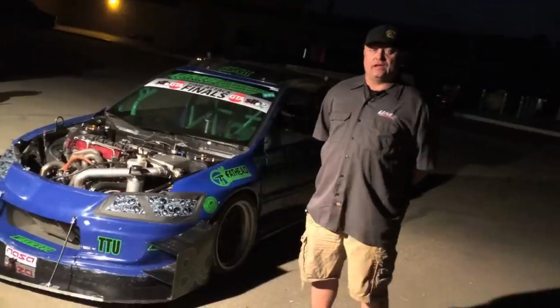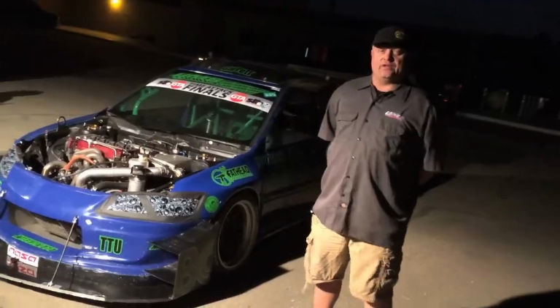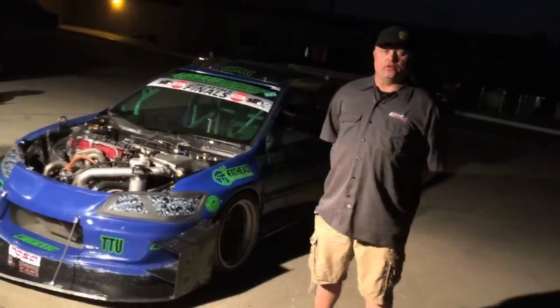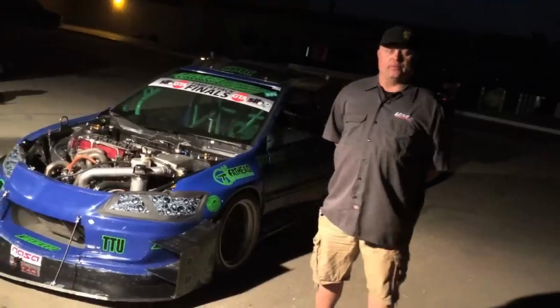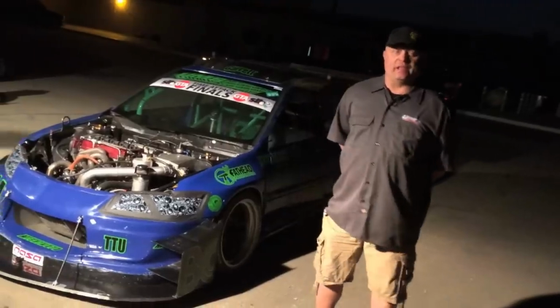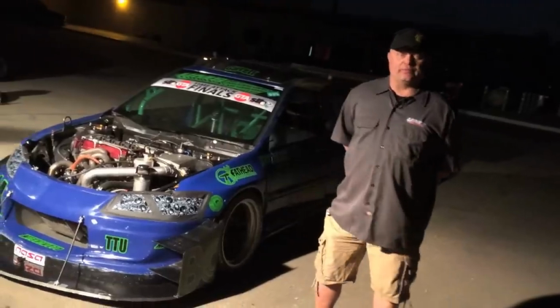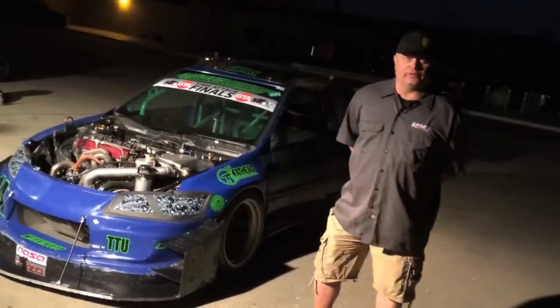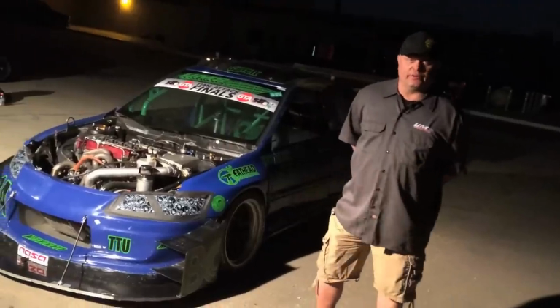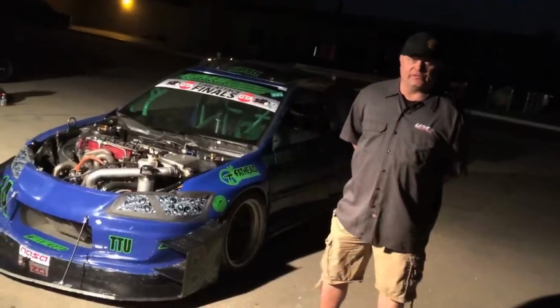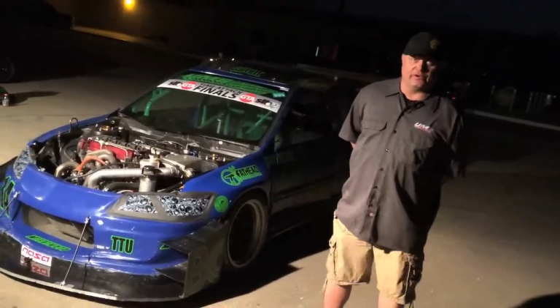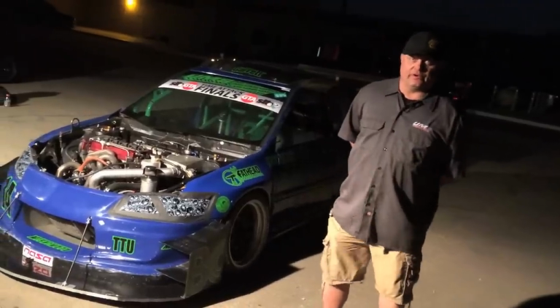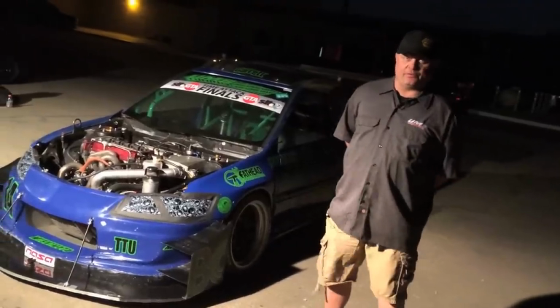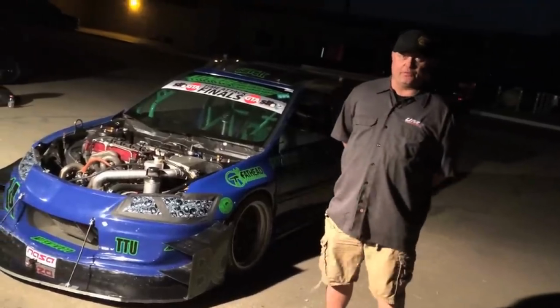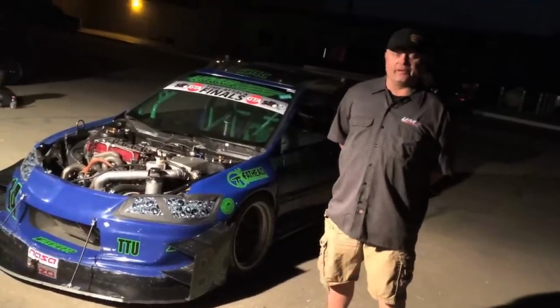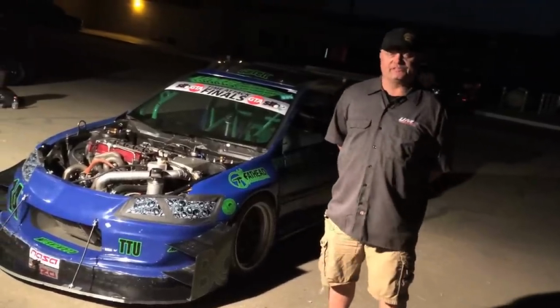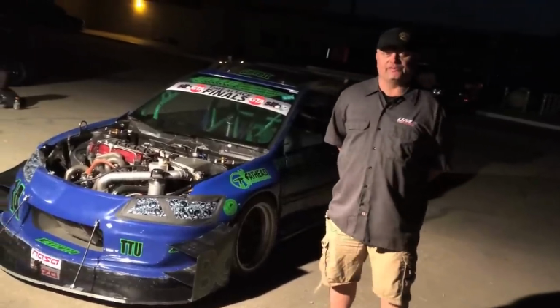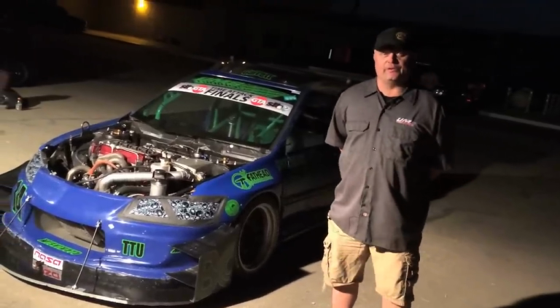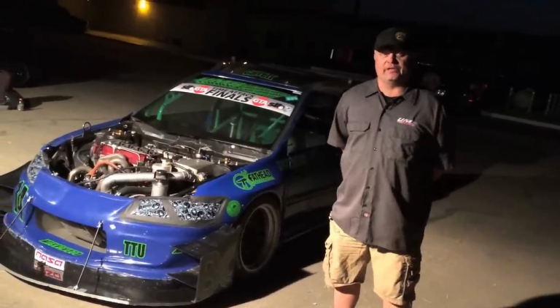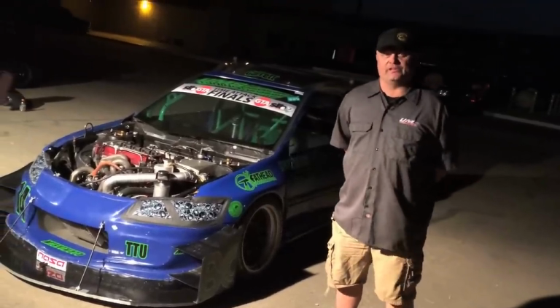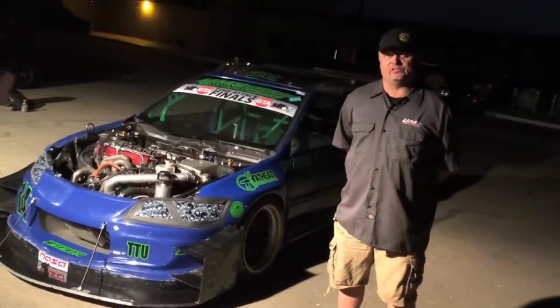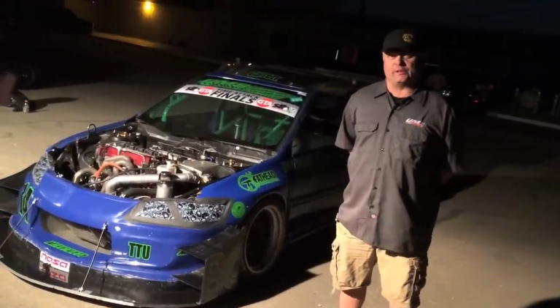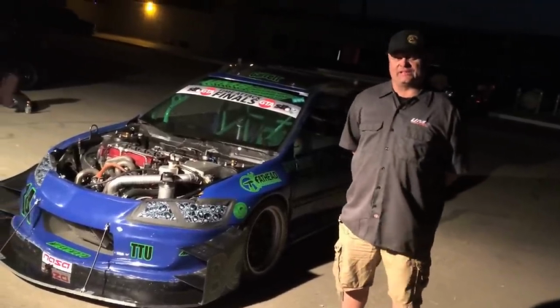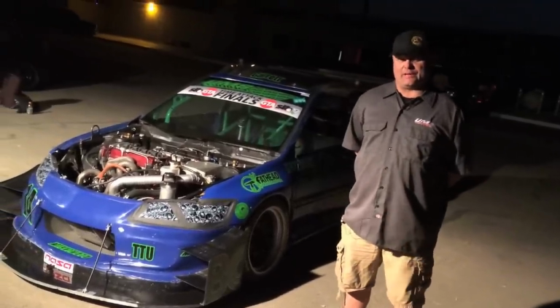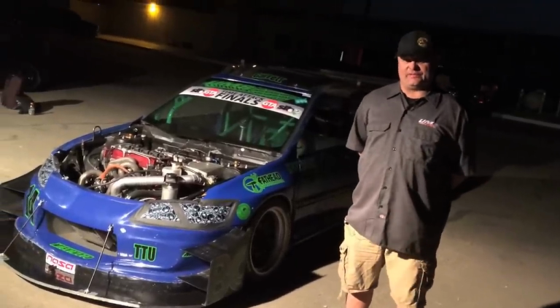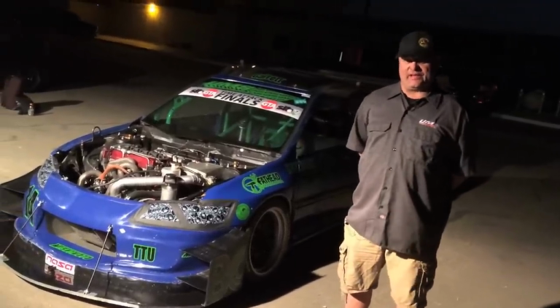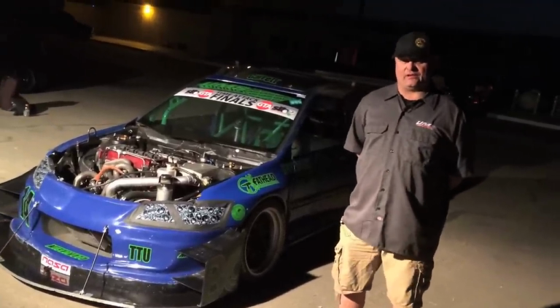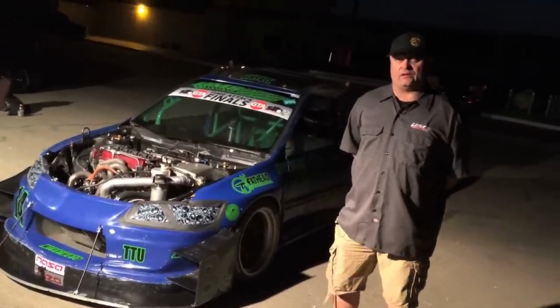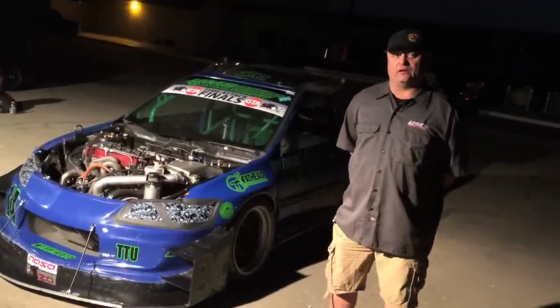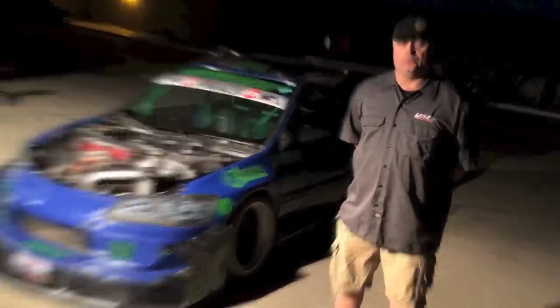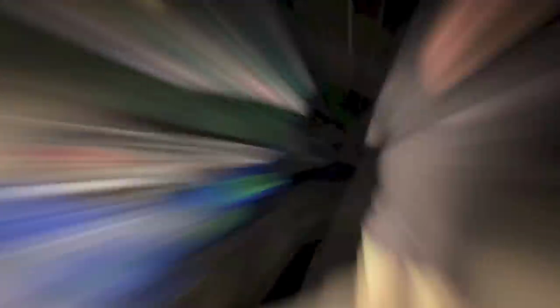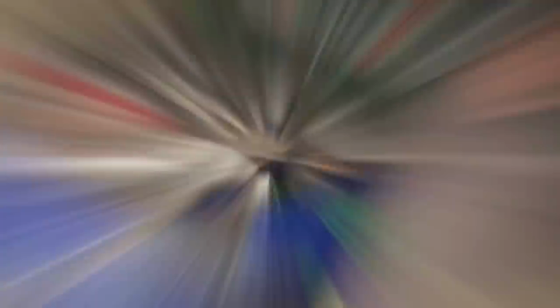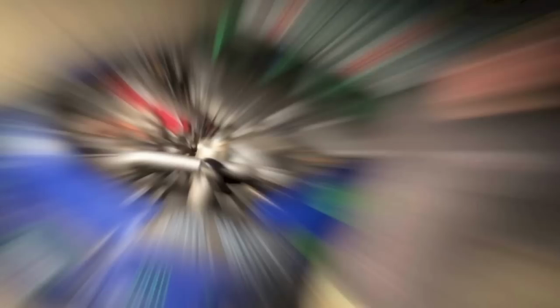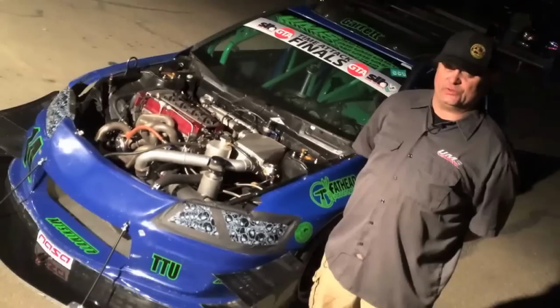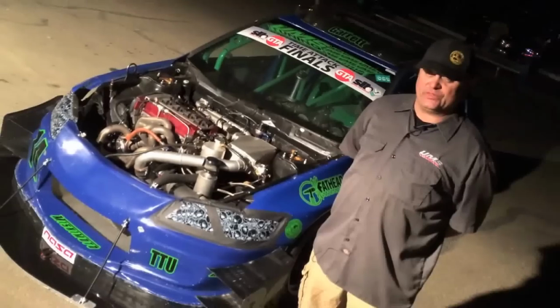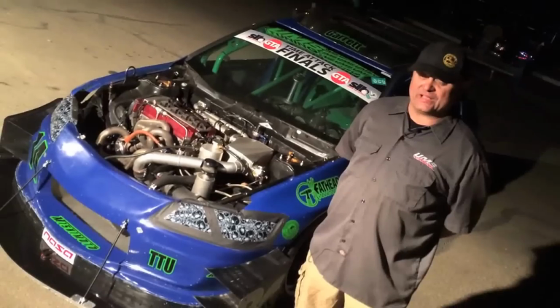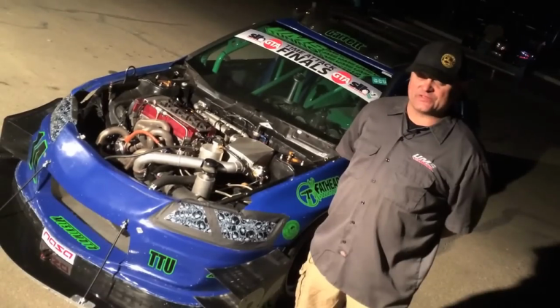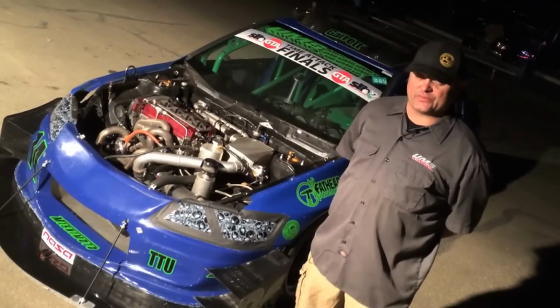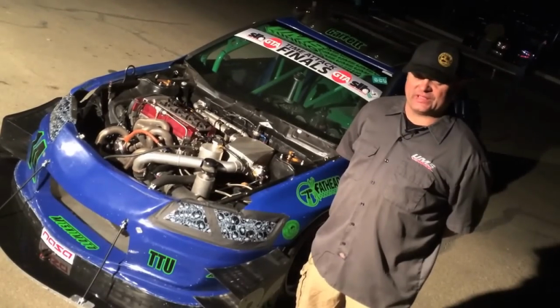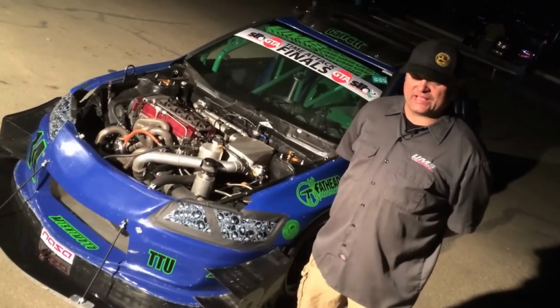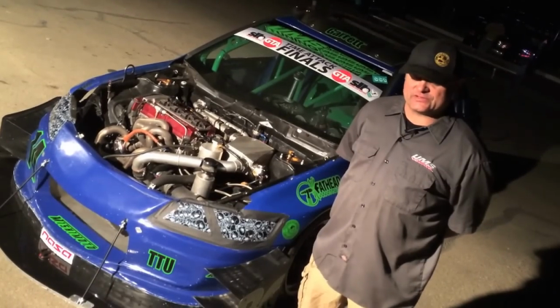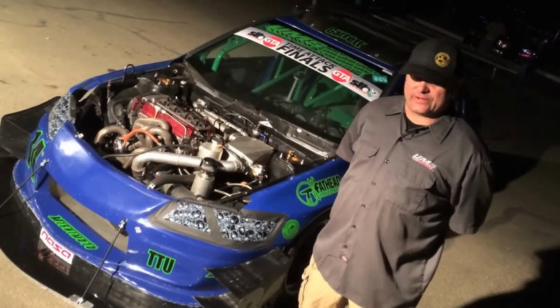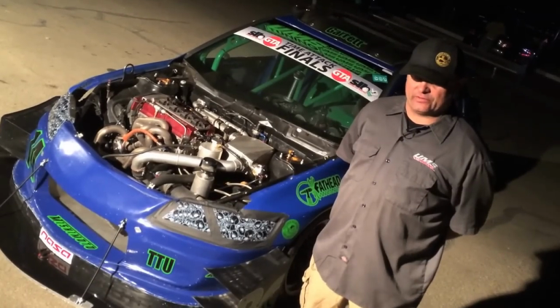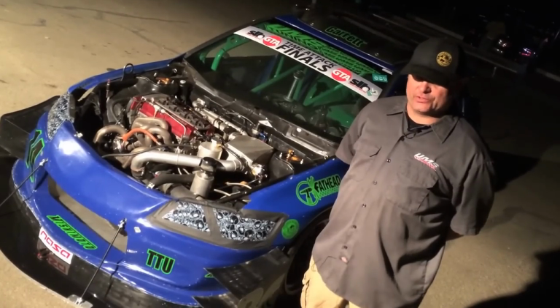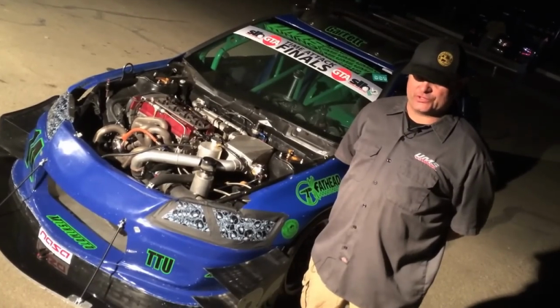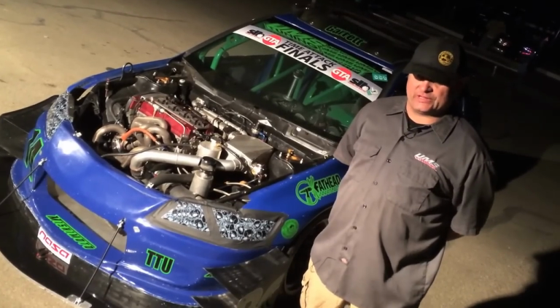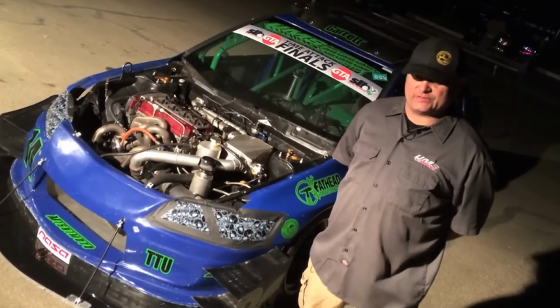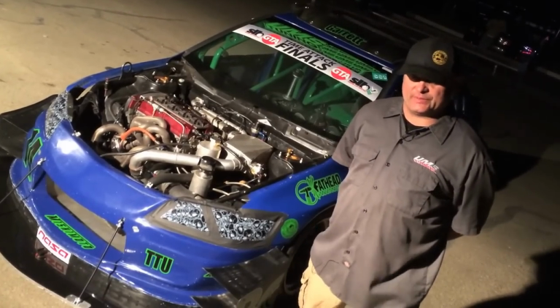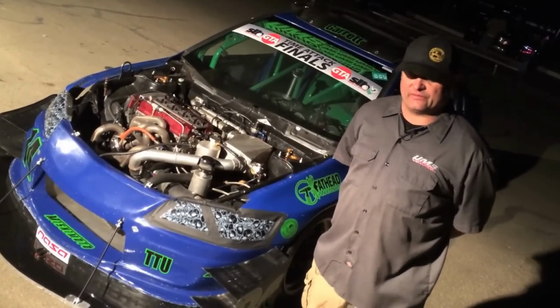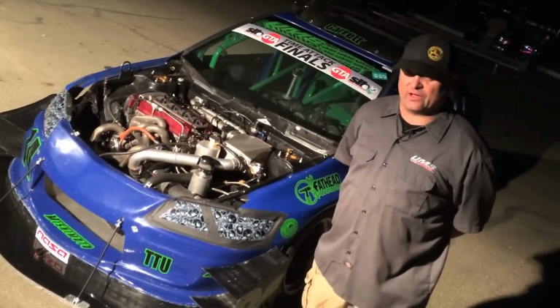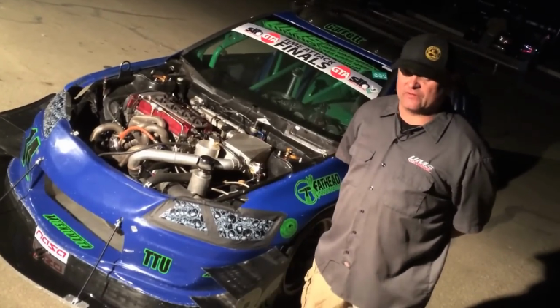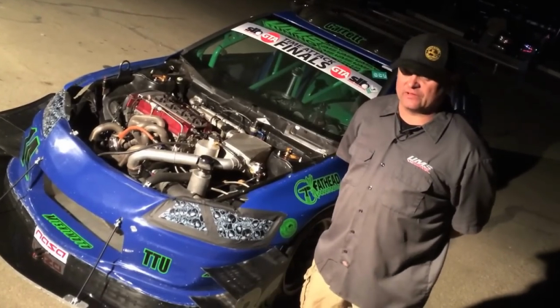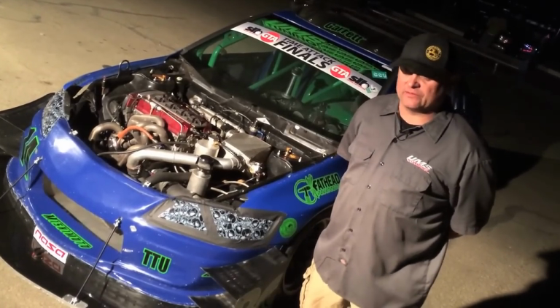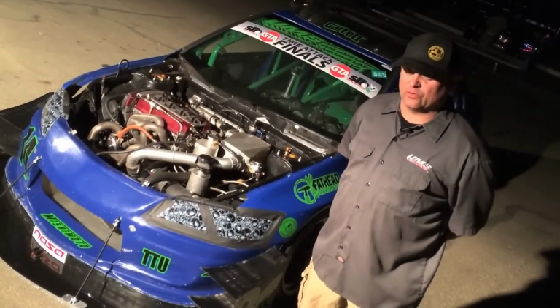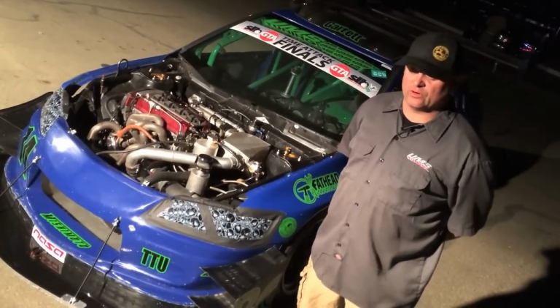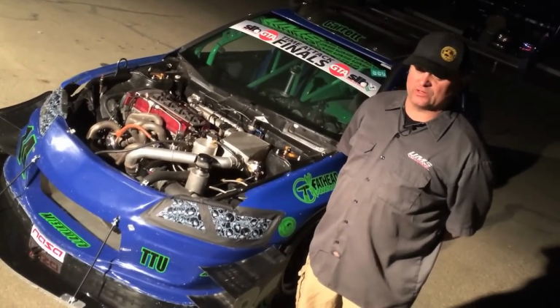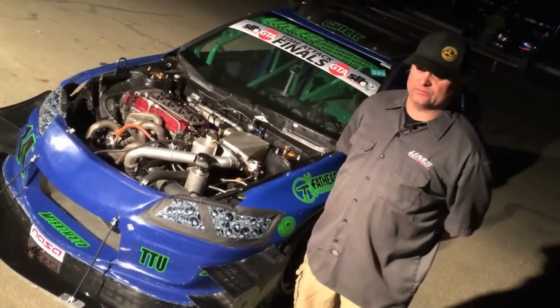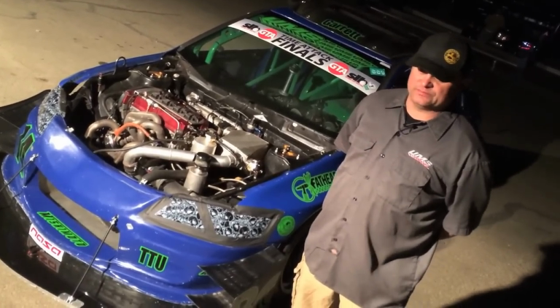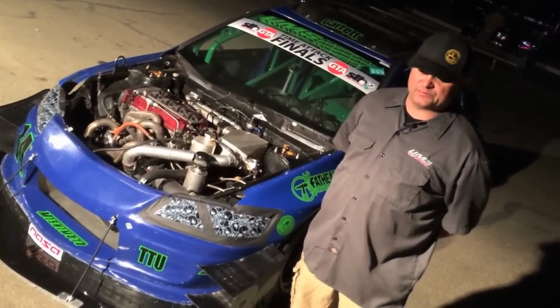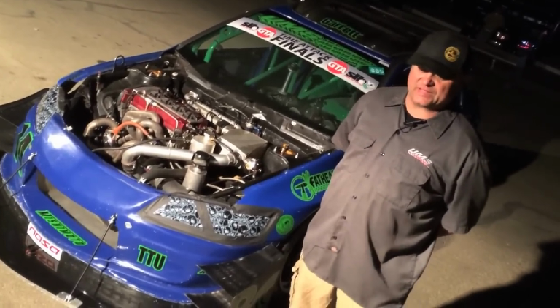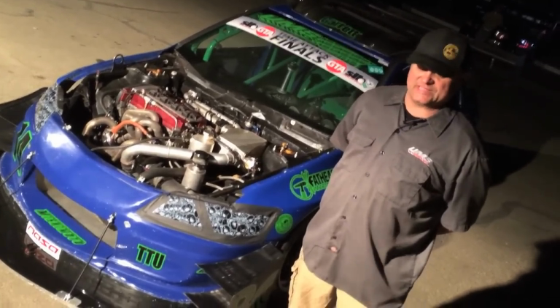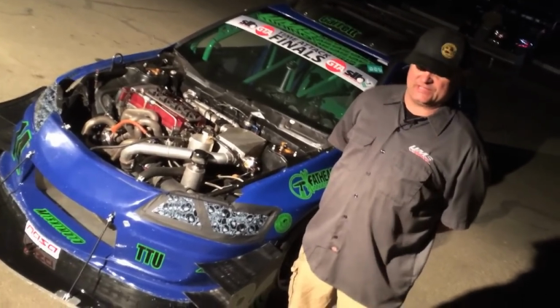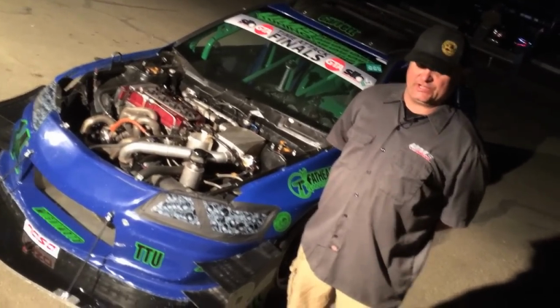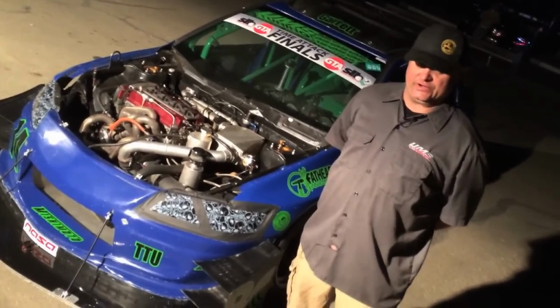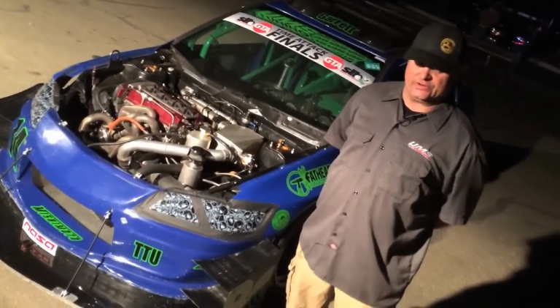How are you doing? My name is Tony Circuit from UMS Tuning, and this is my Time Attack car — my 2003 Lancer Evolution that's been evolving for about six years.